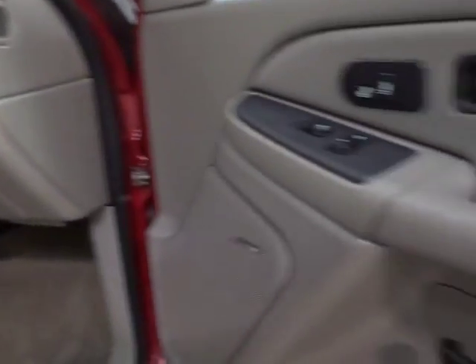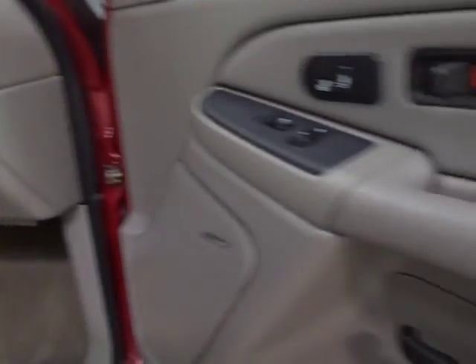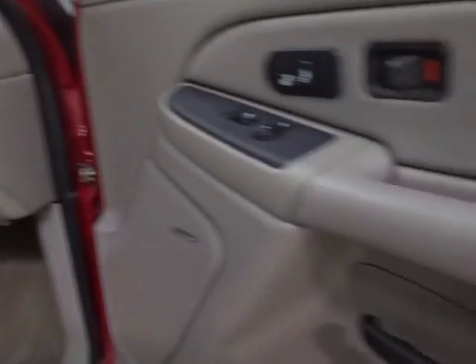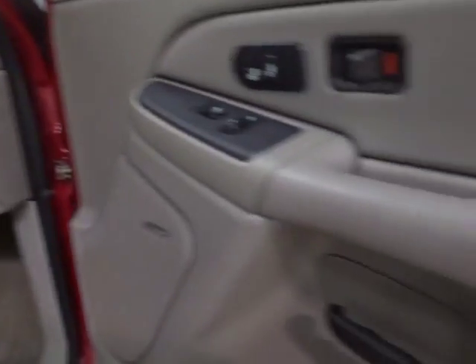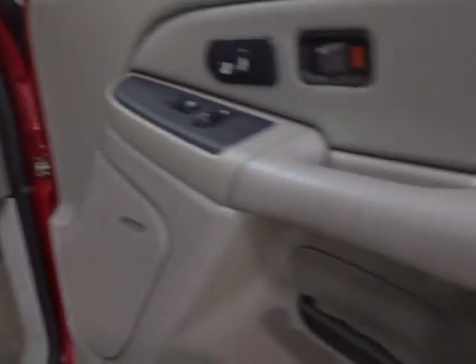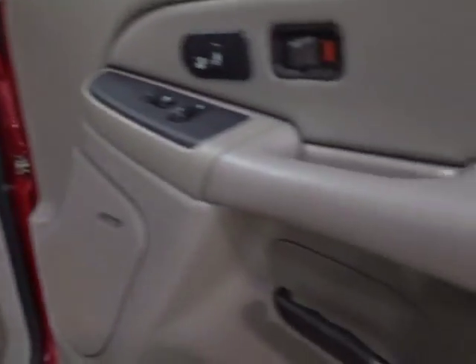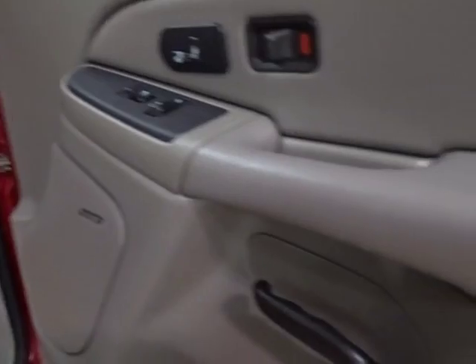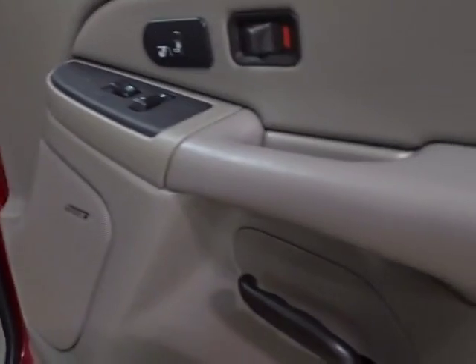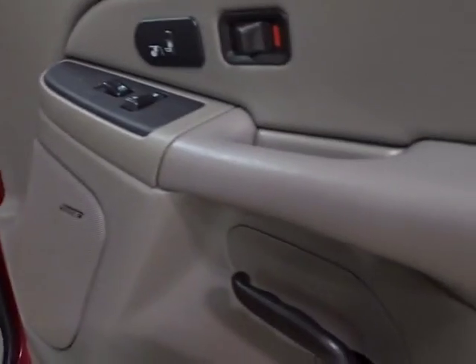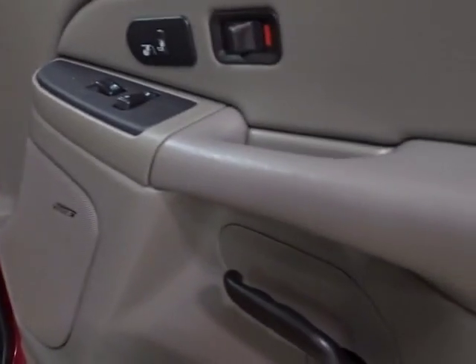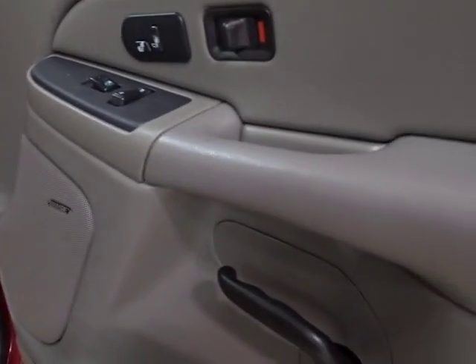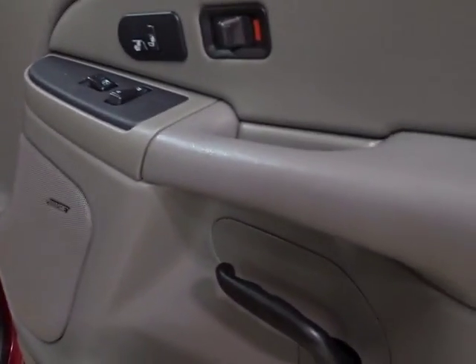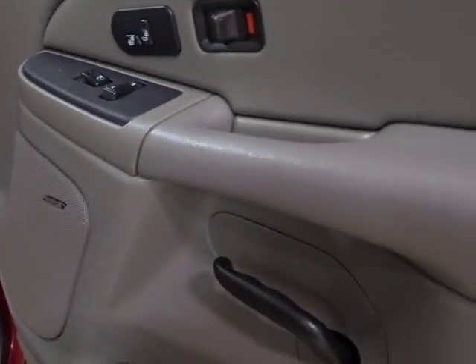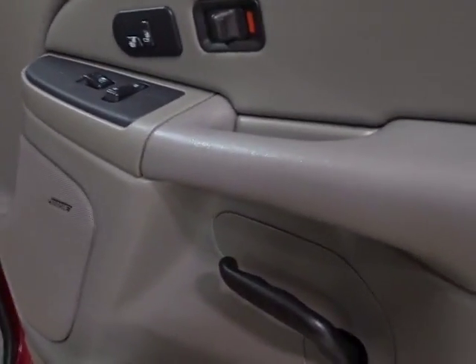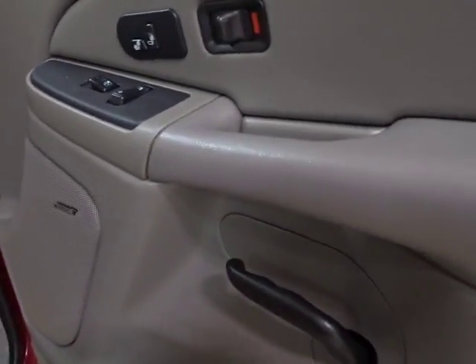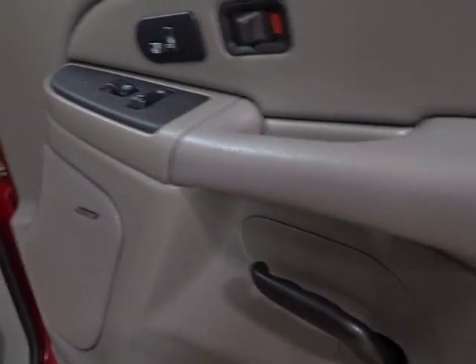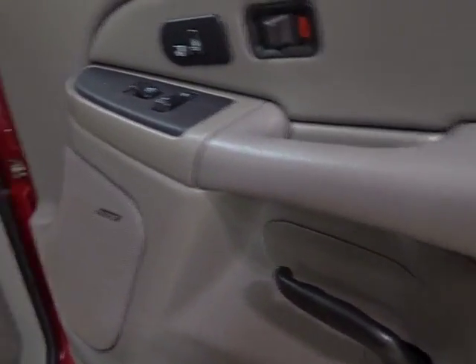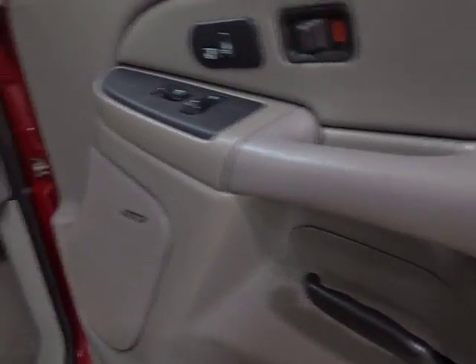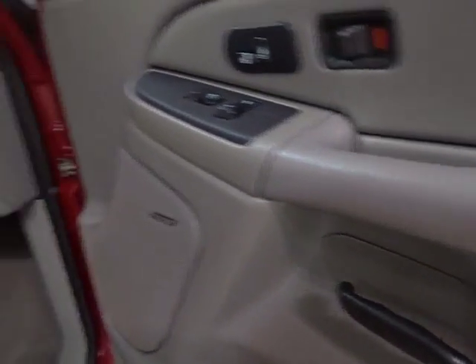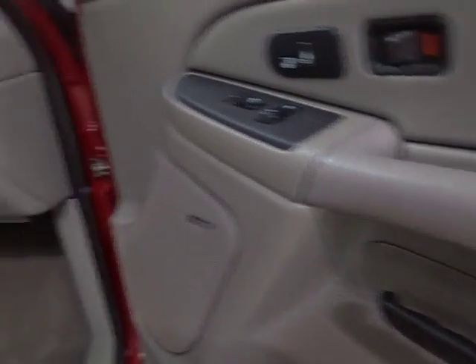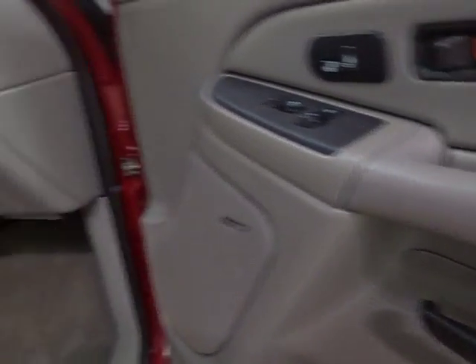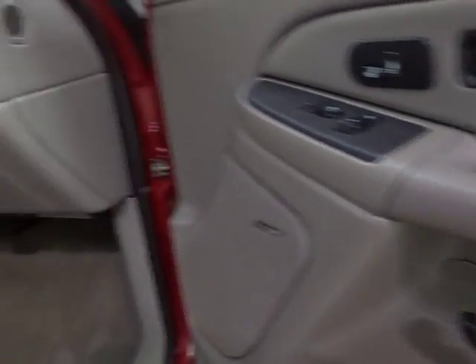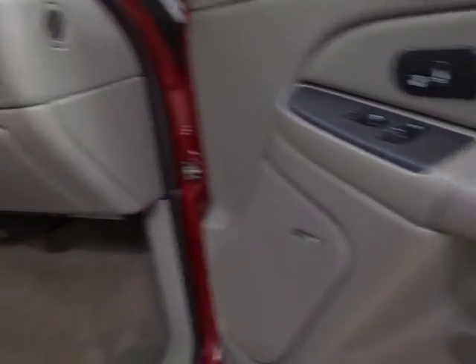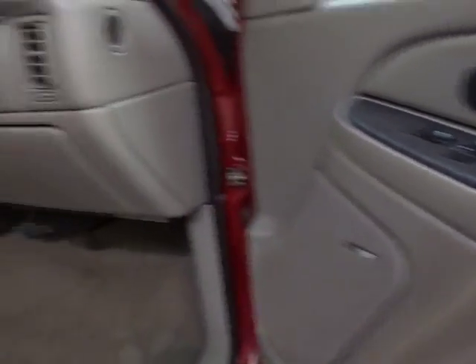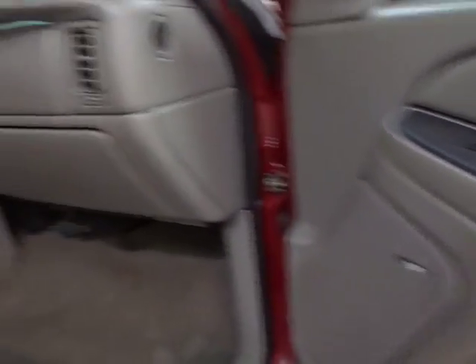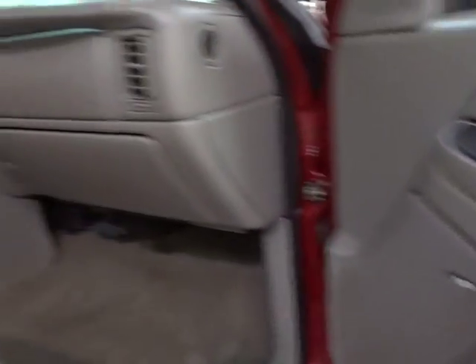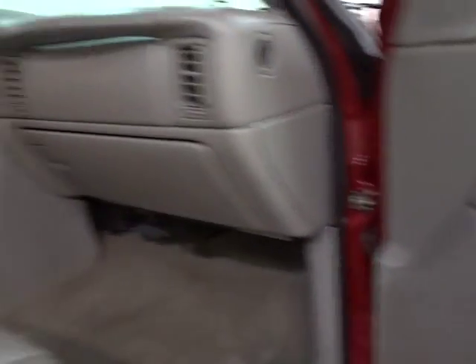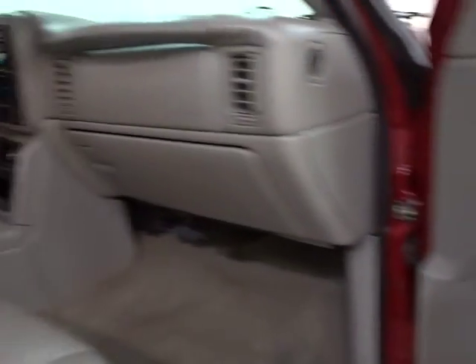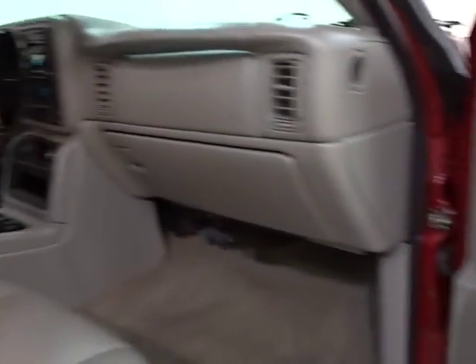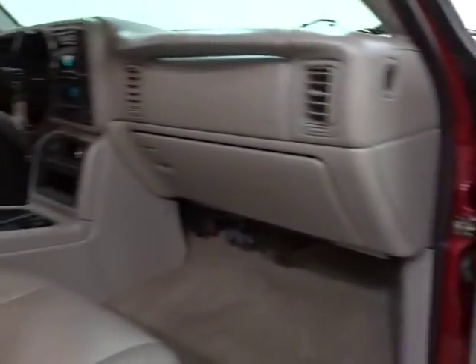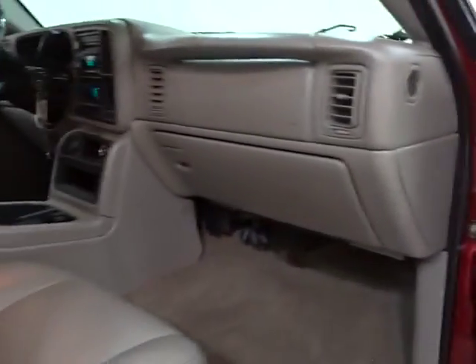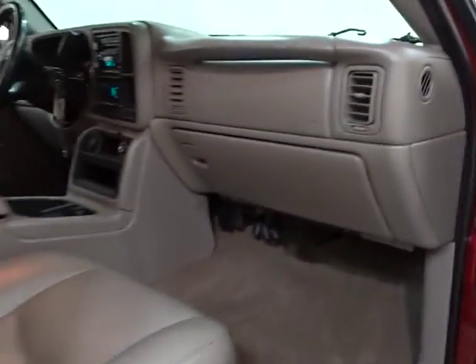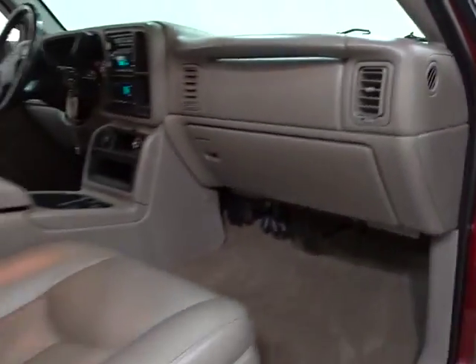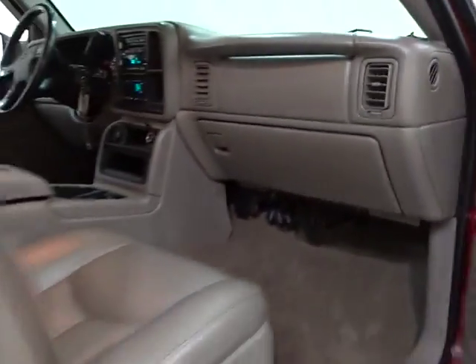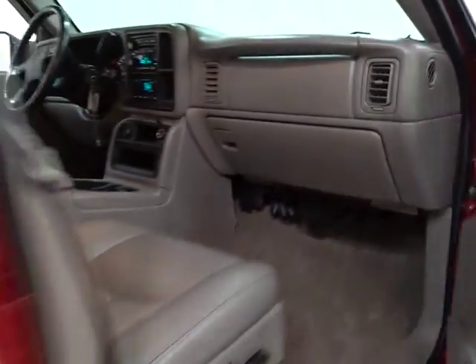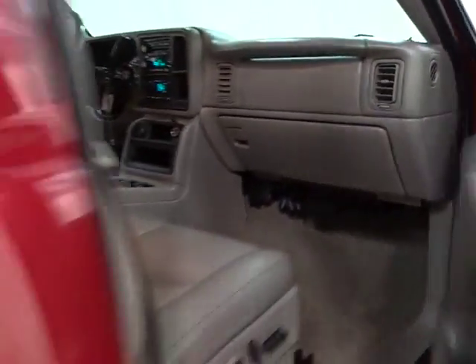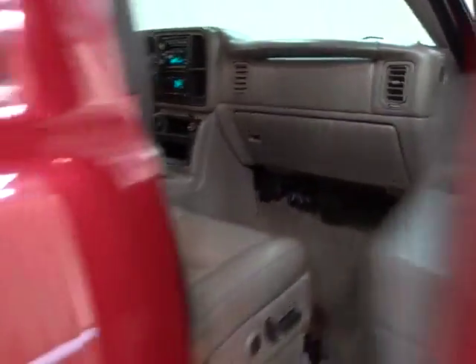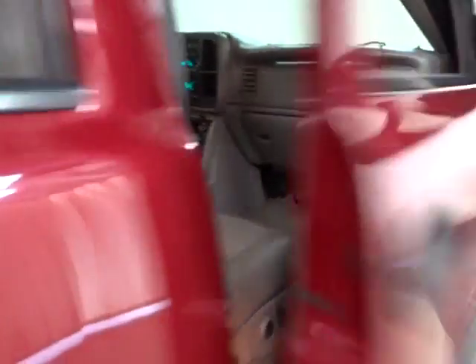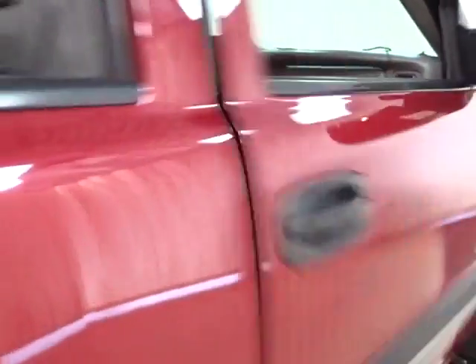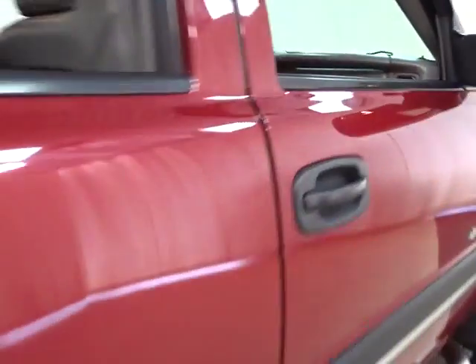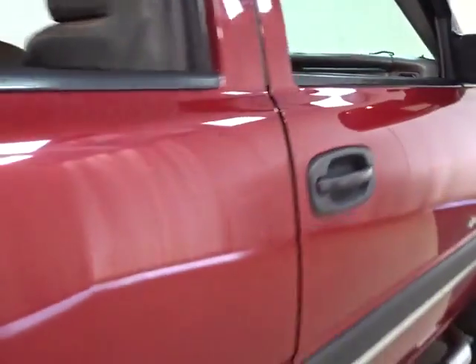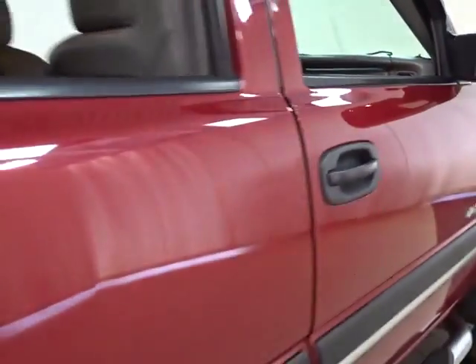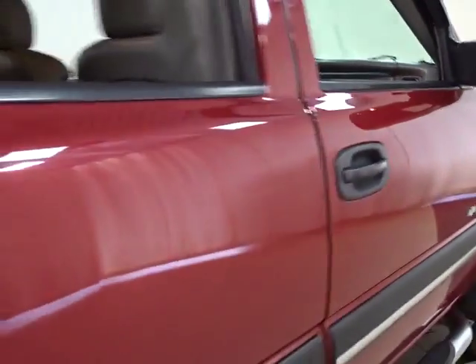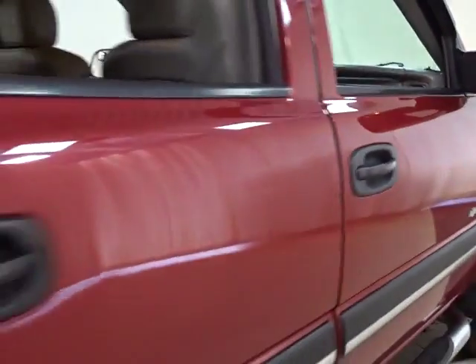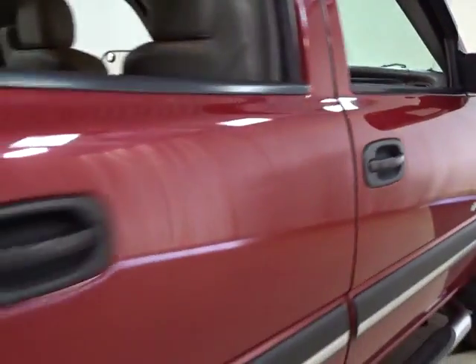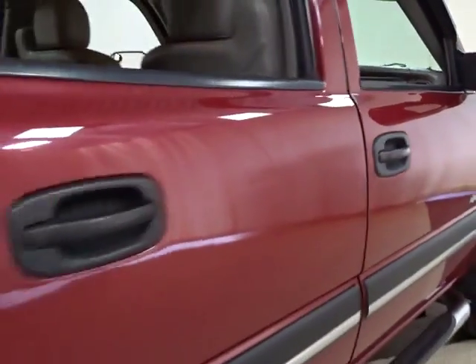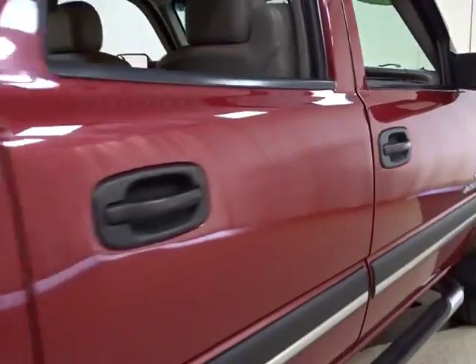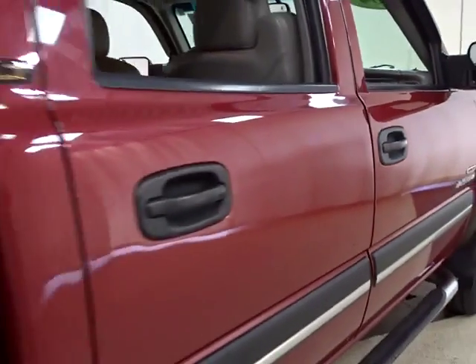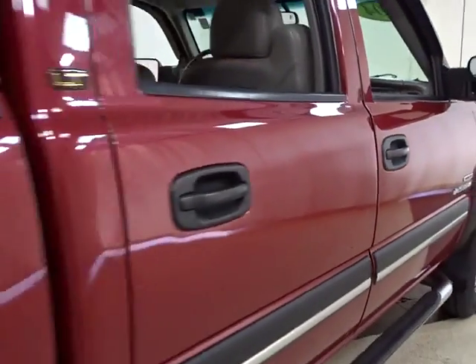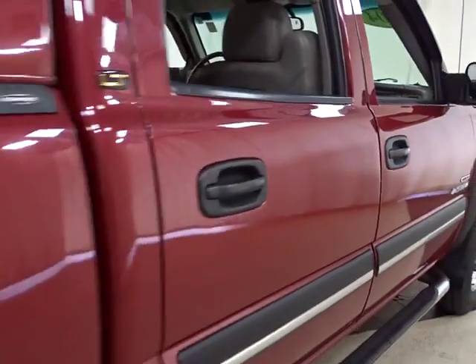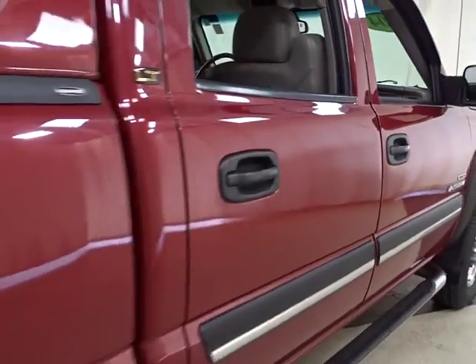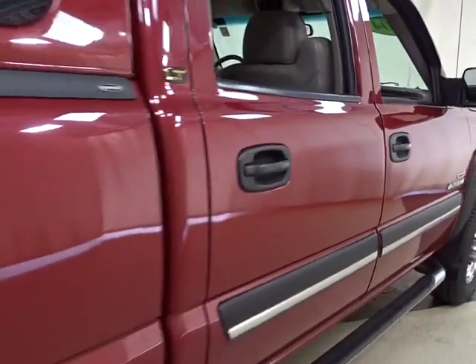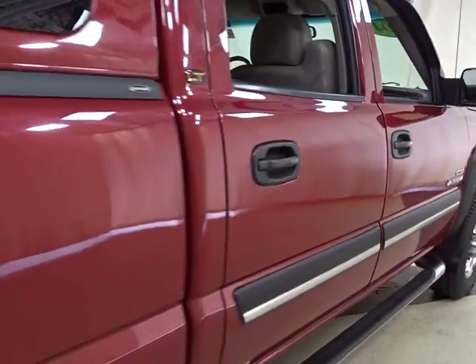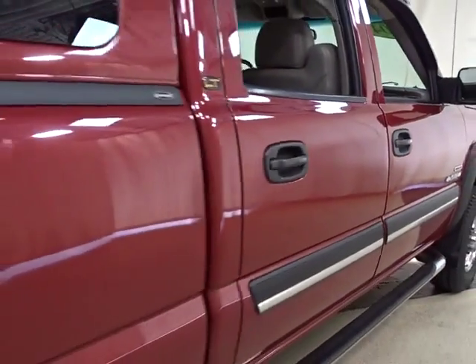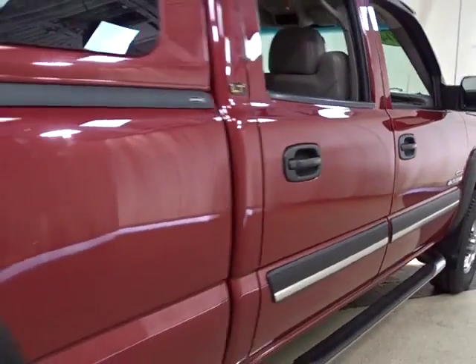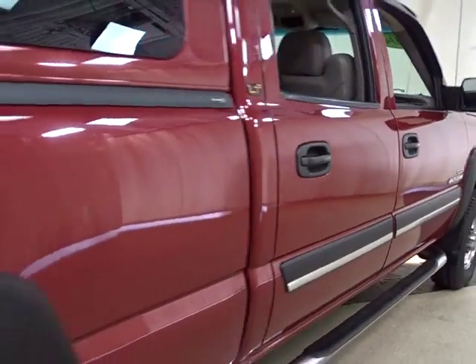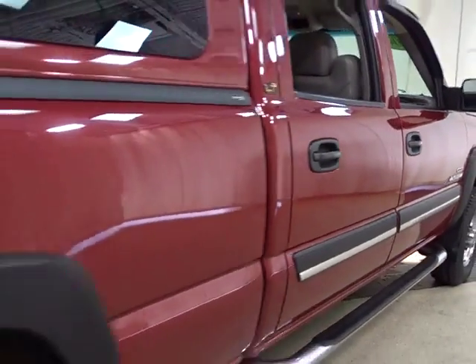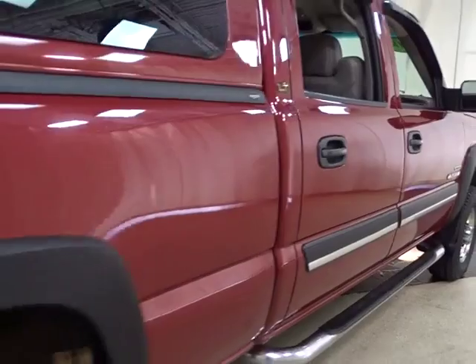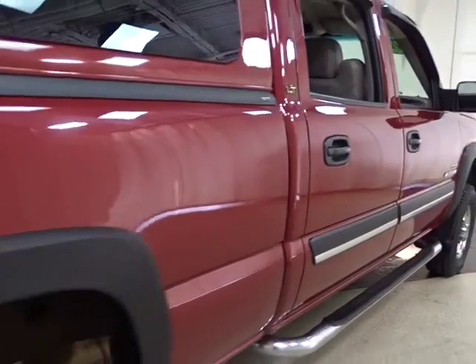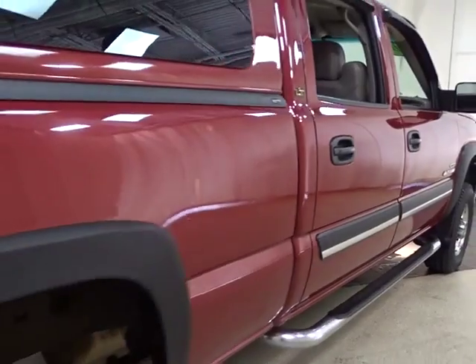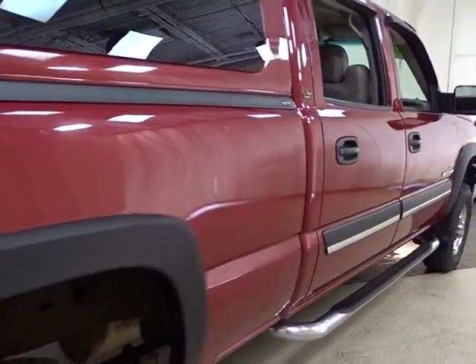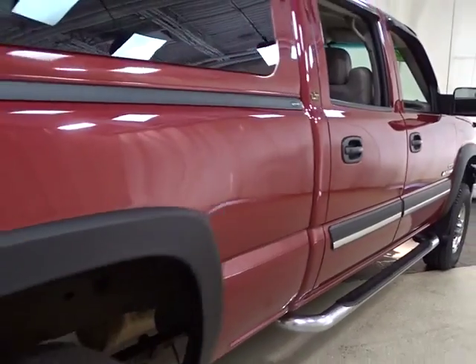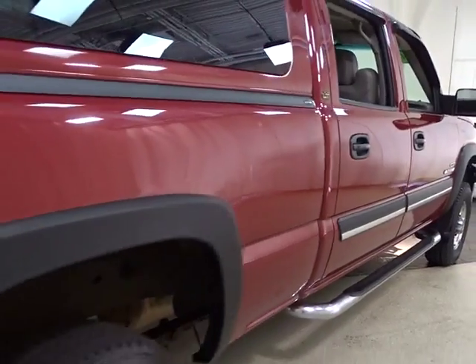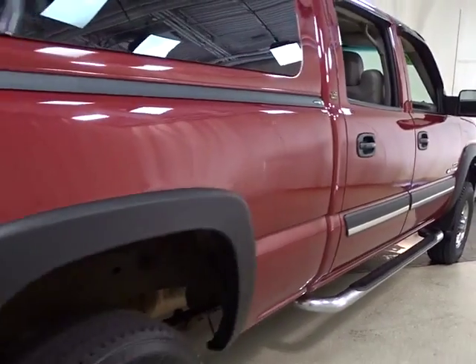Floor mats, AM-FM stereo radio, rear defrost, climate control, premium sound system, fog lamps.